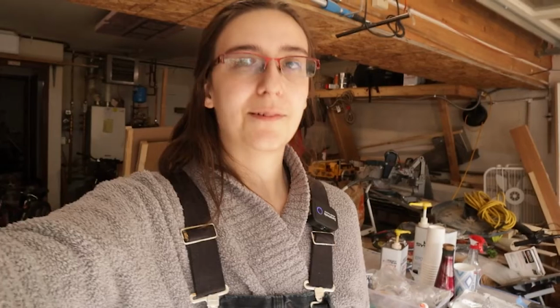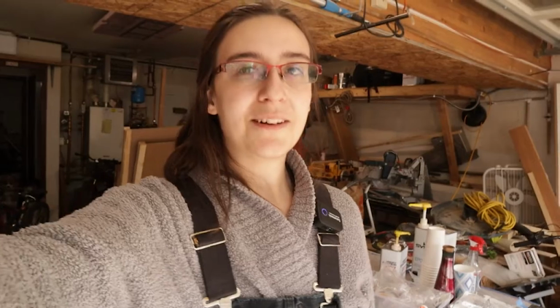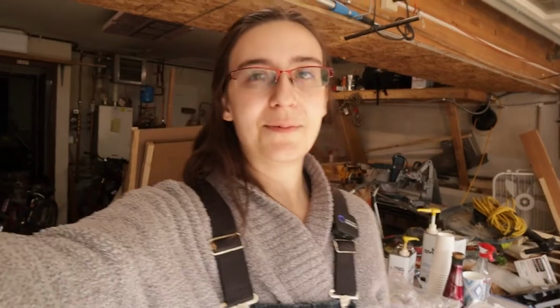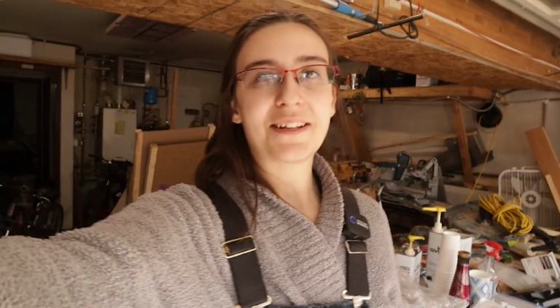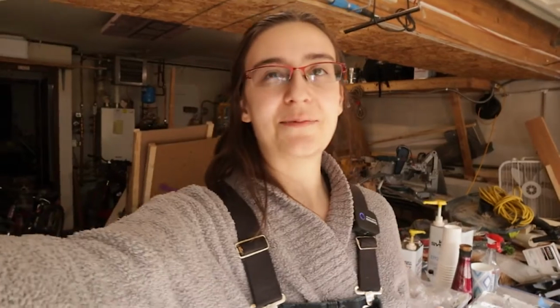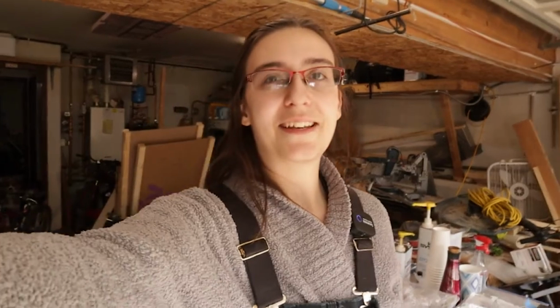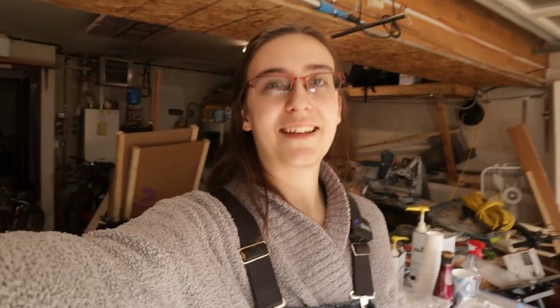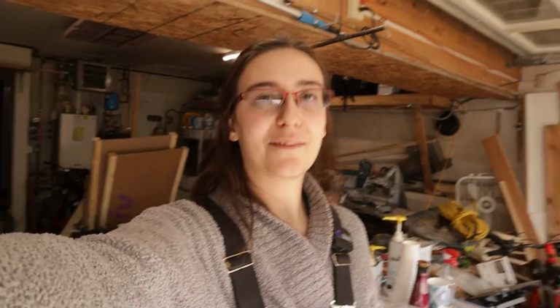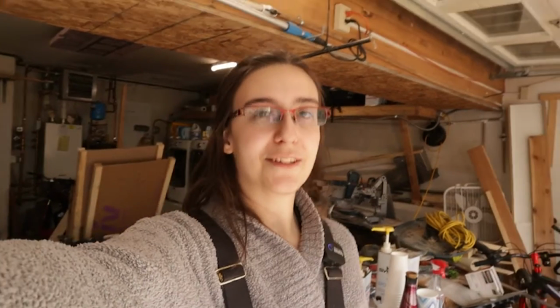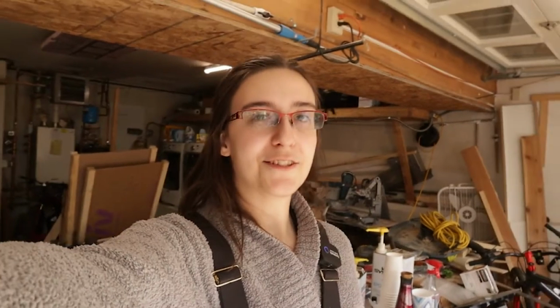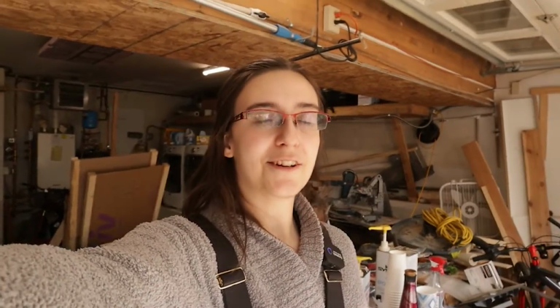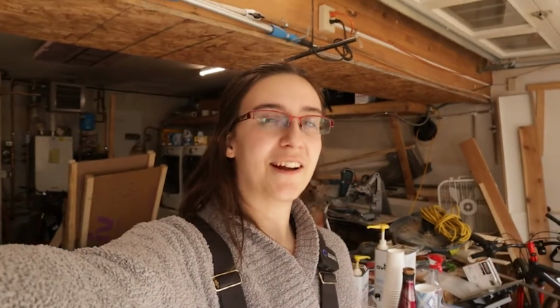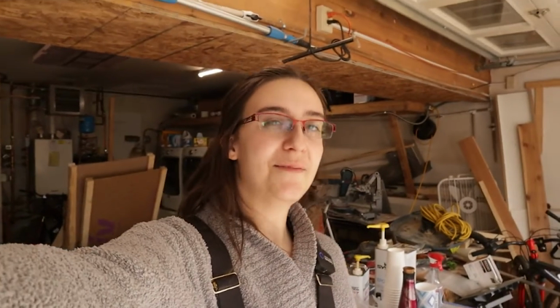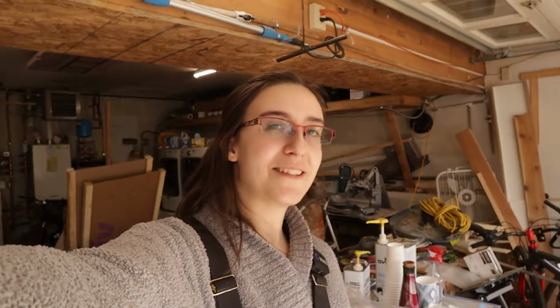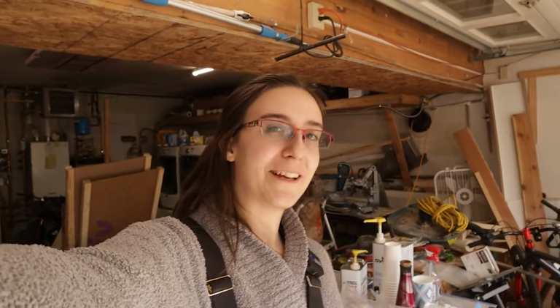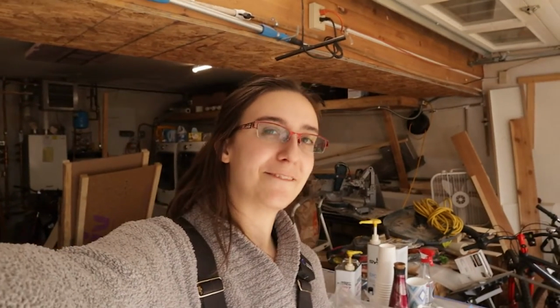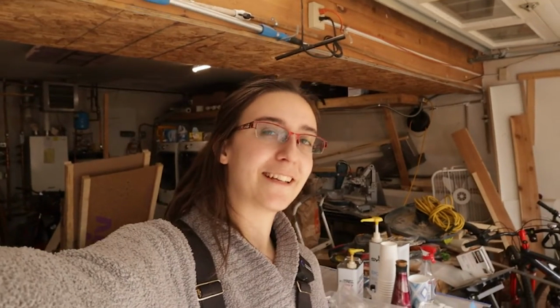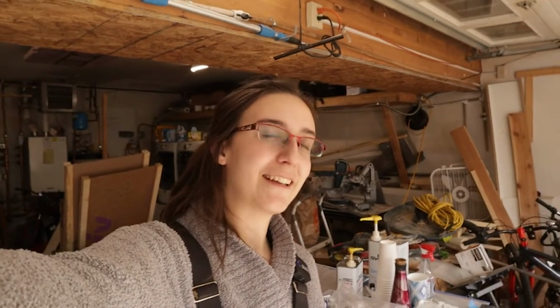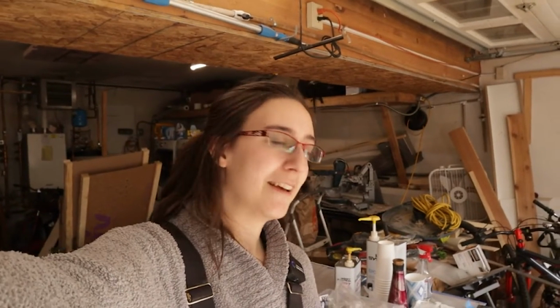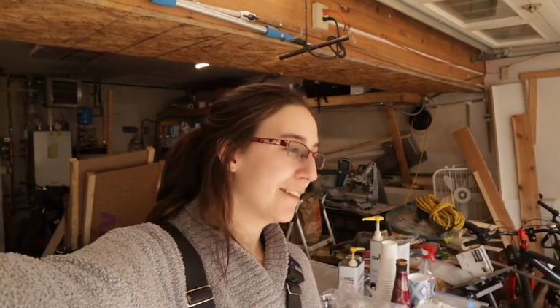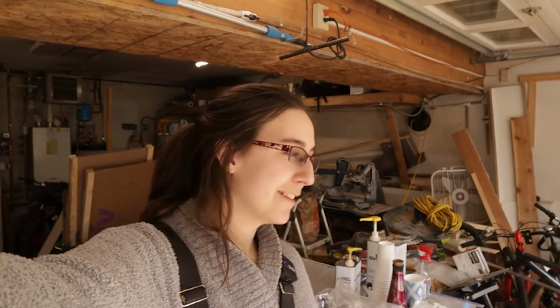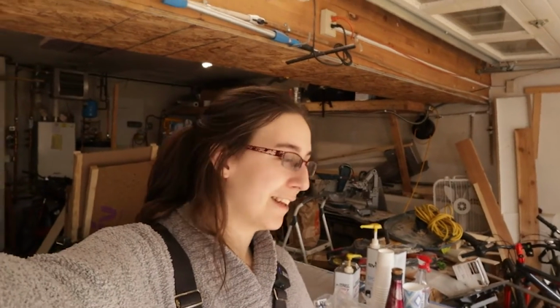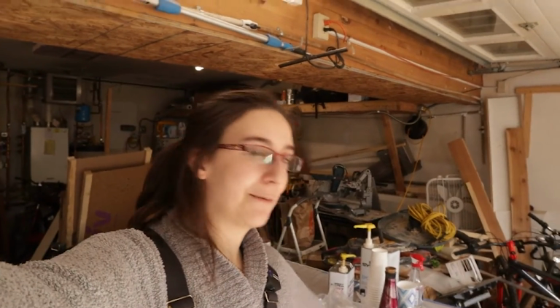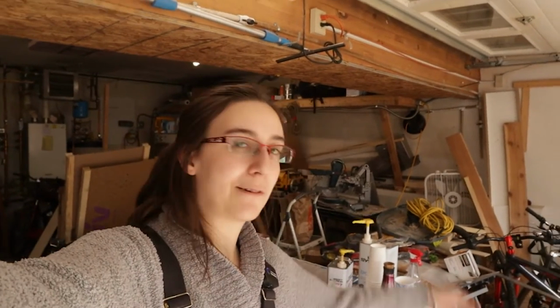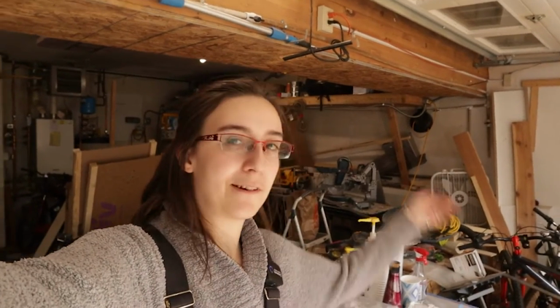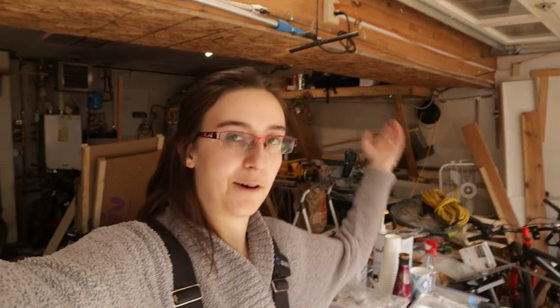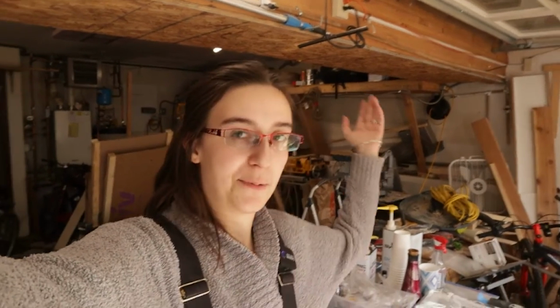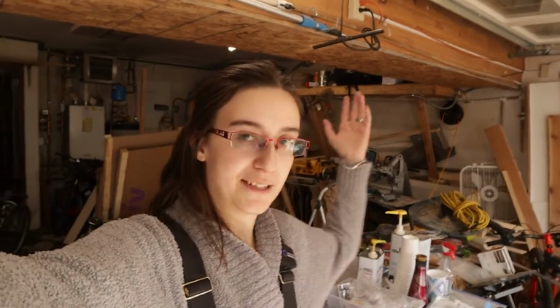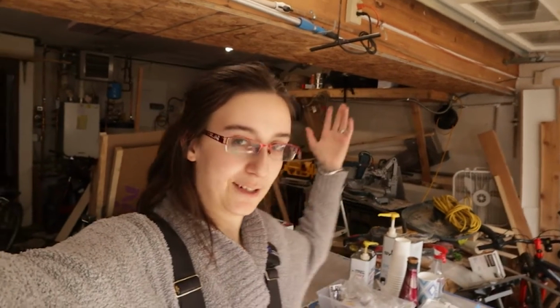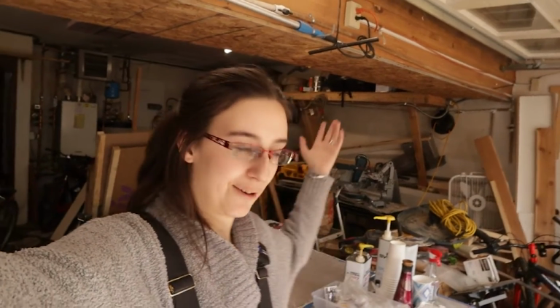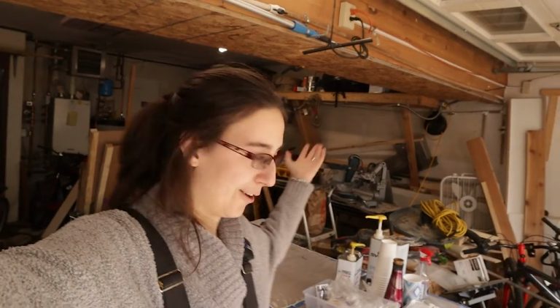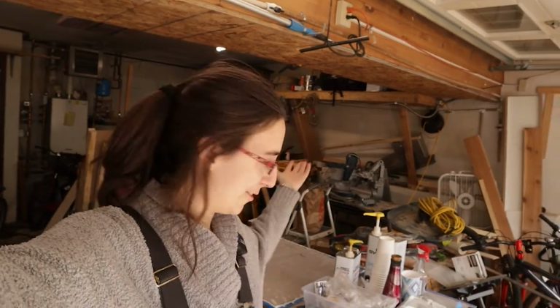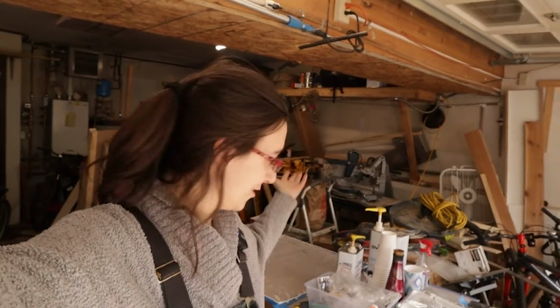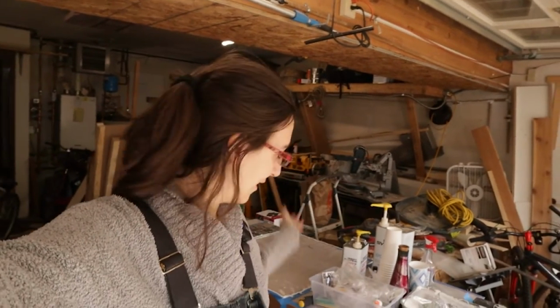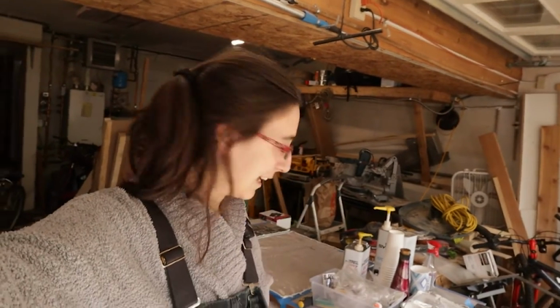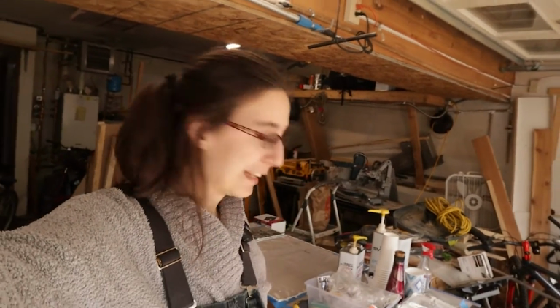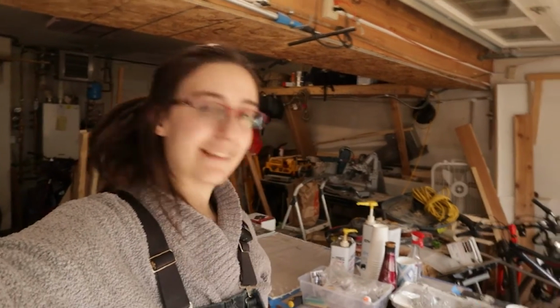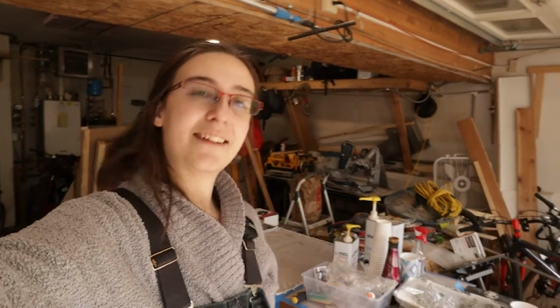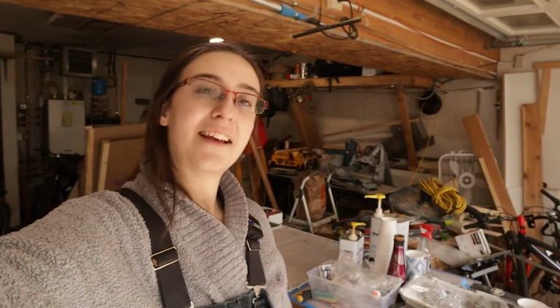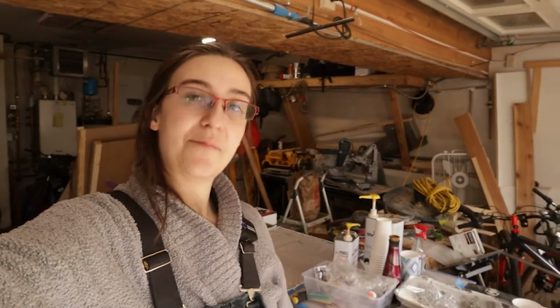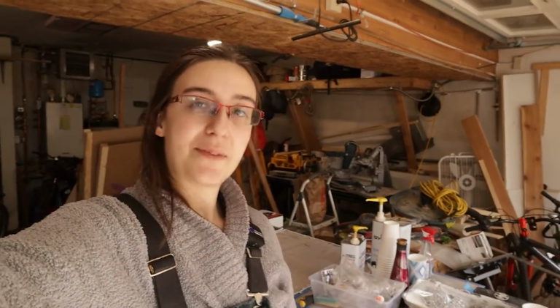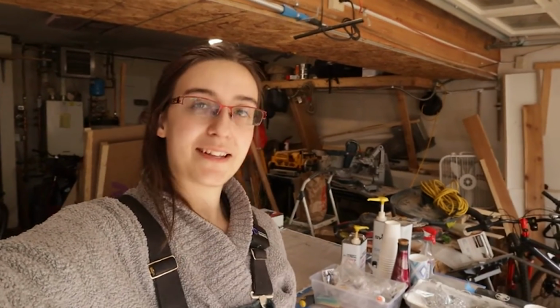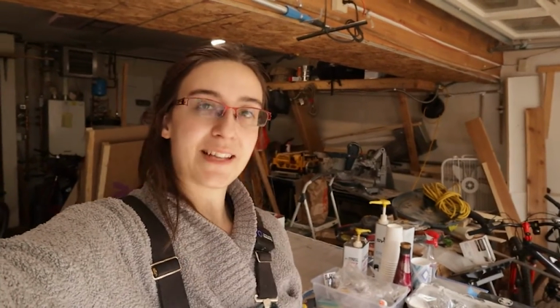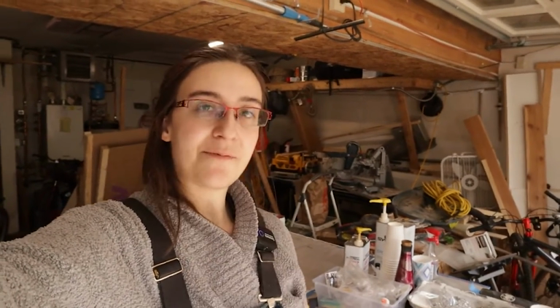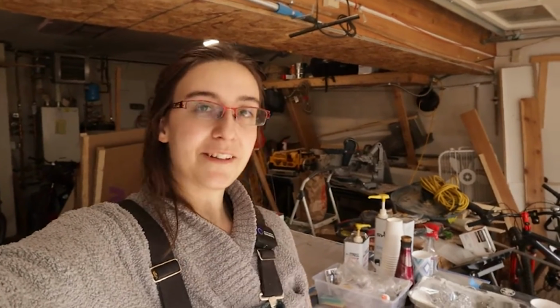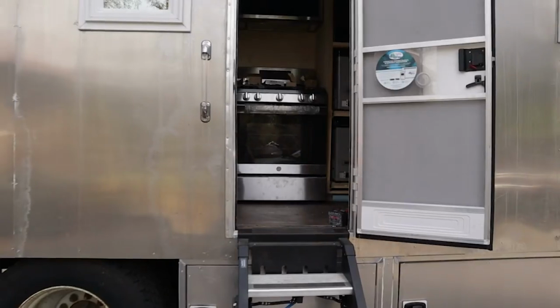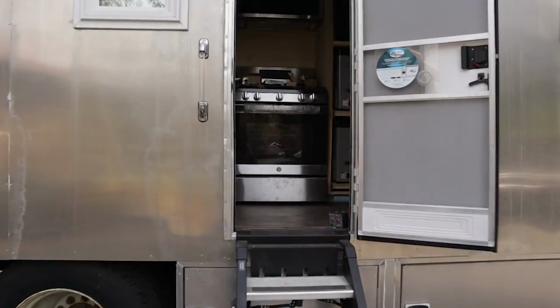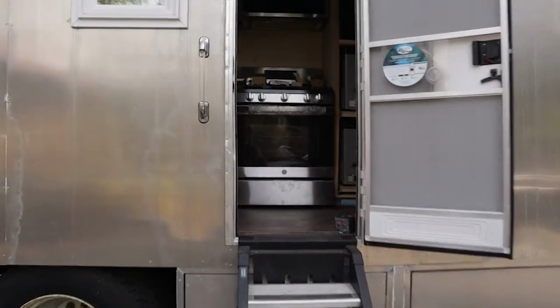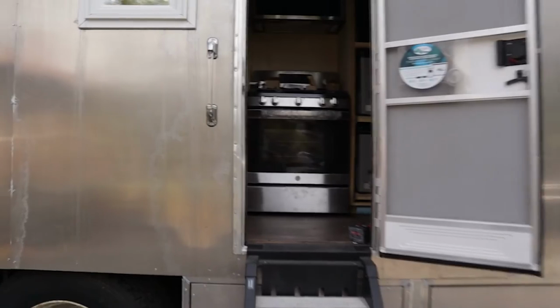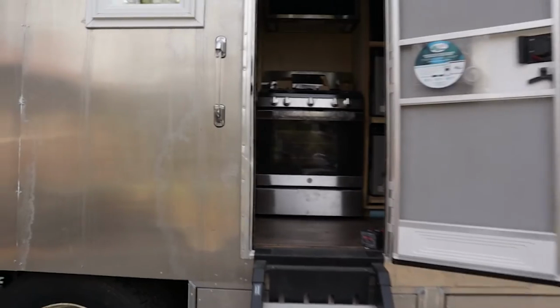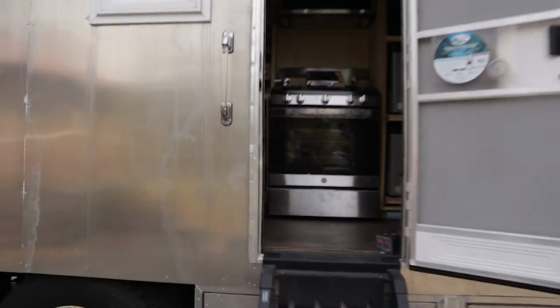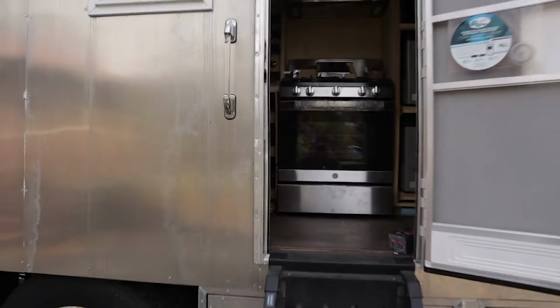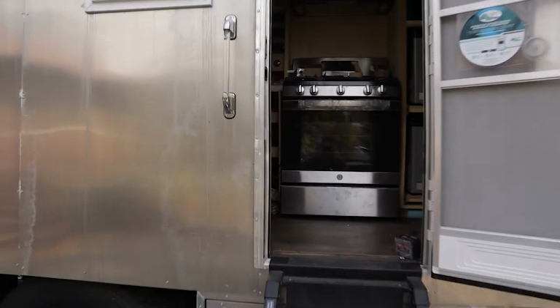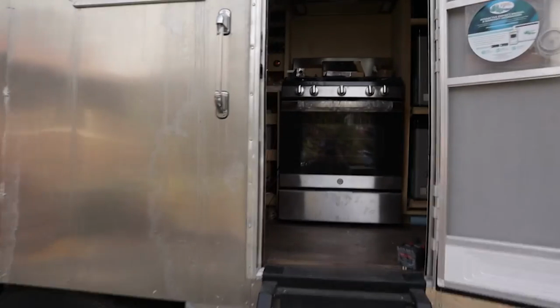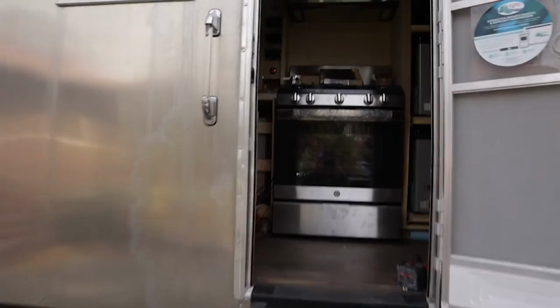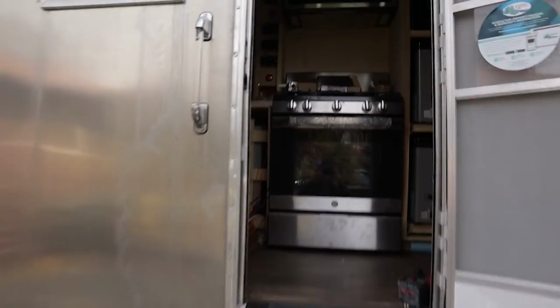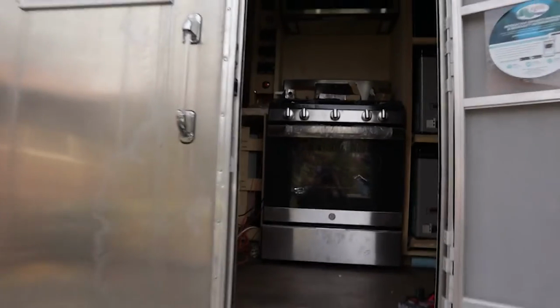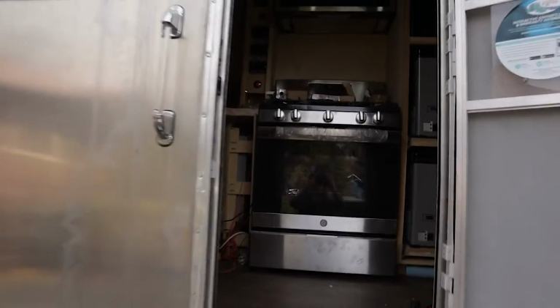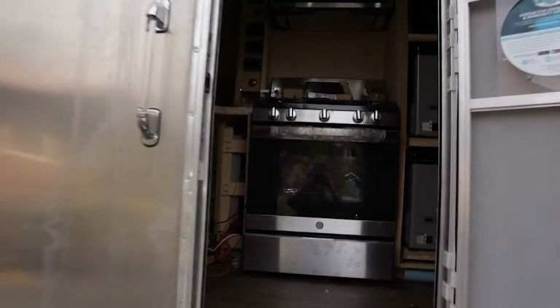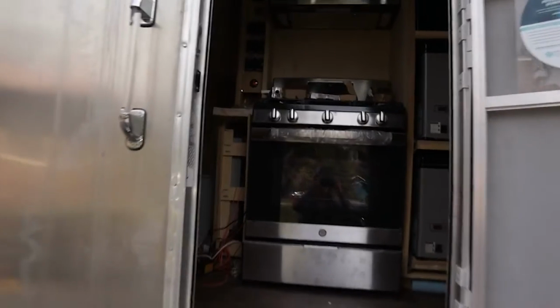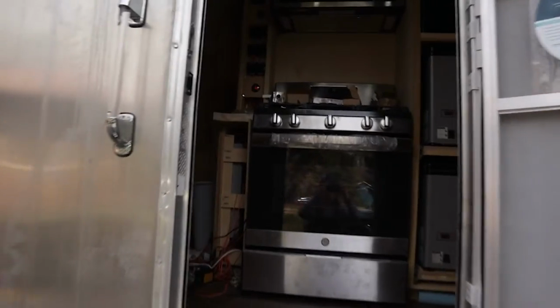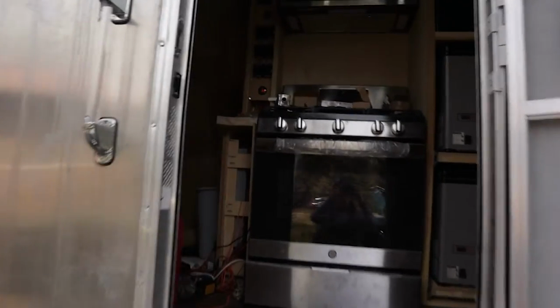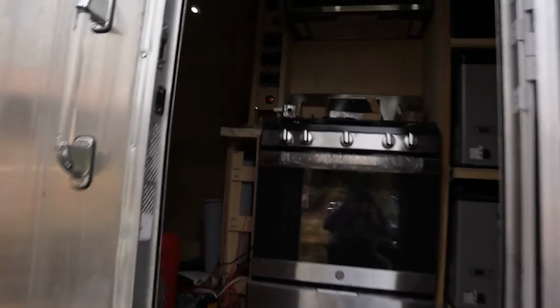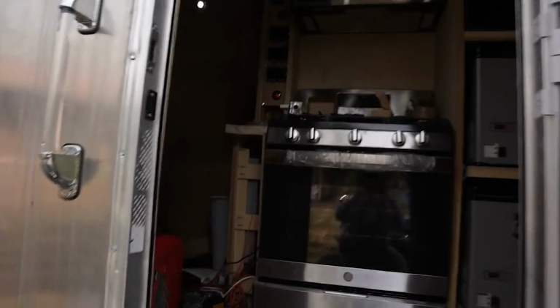Welcome back to Making Adventure. I'm Stephanie. Today we're in our messy garage again because I'm finishing up the backsplash for our tiny house kitchen.